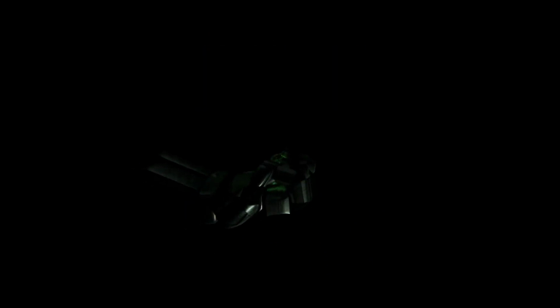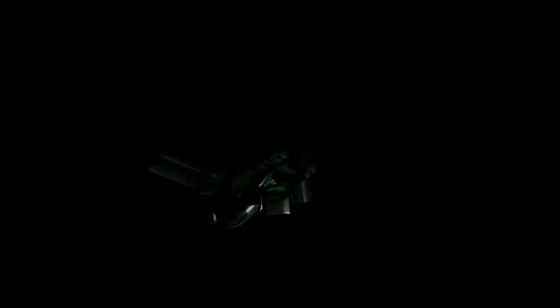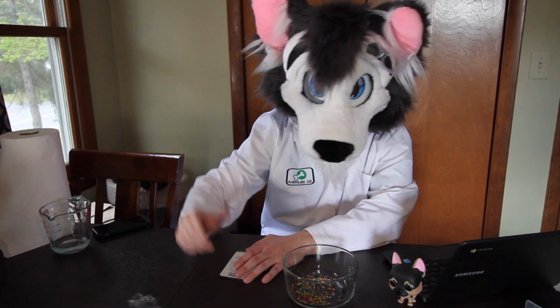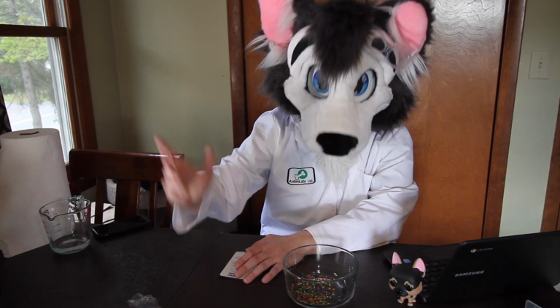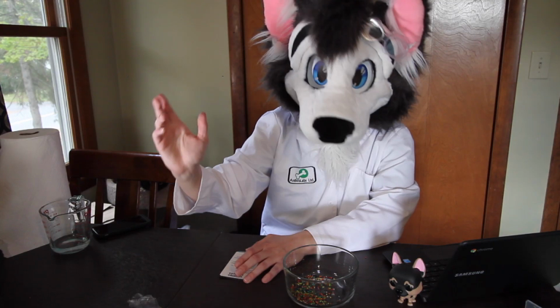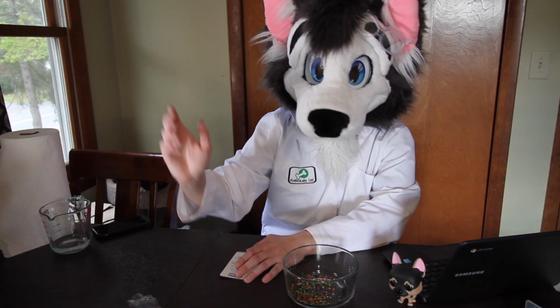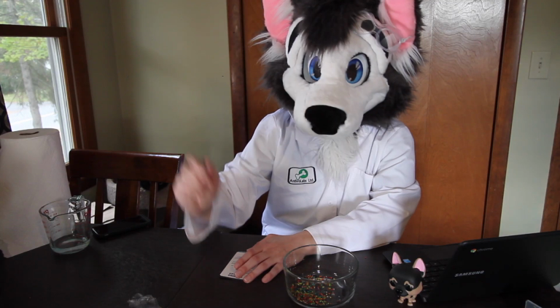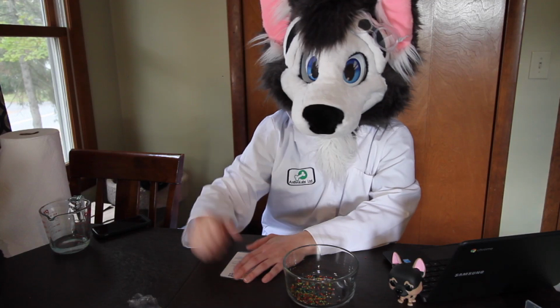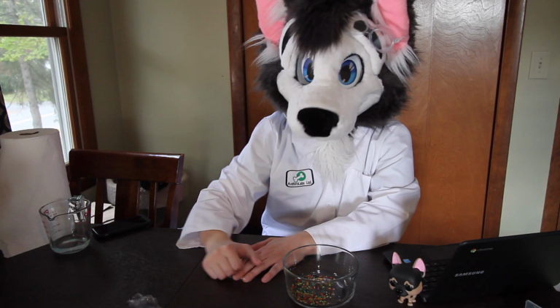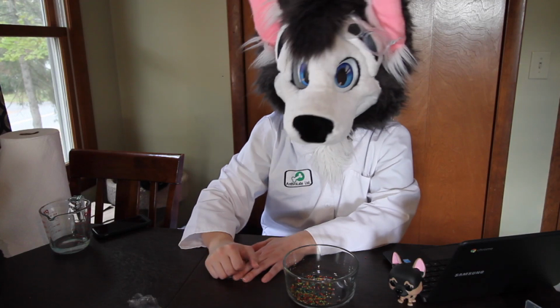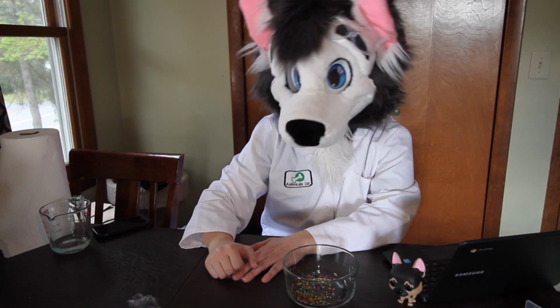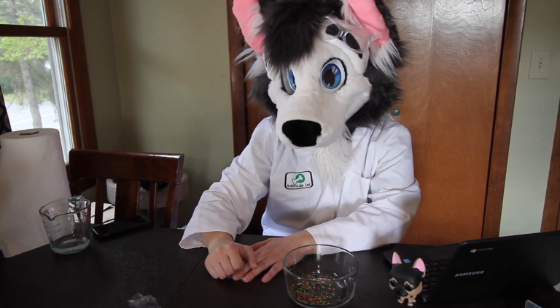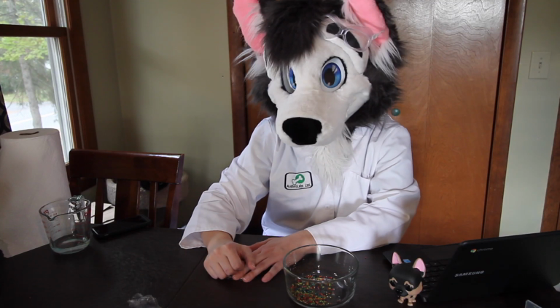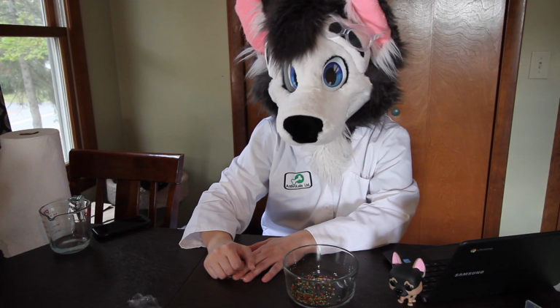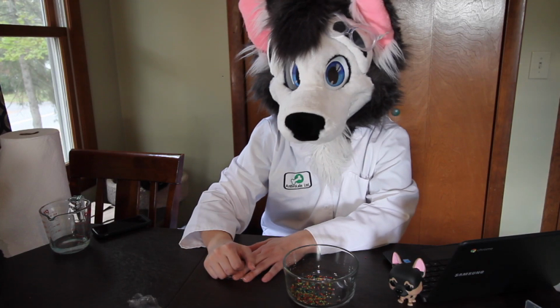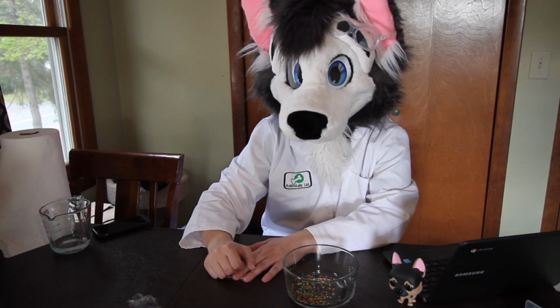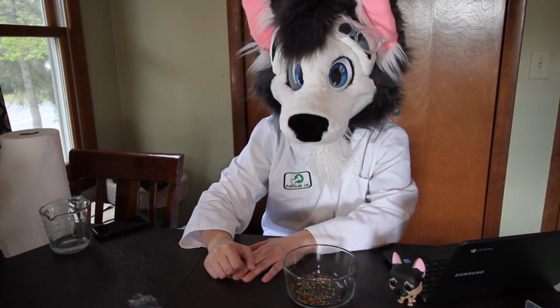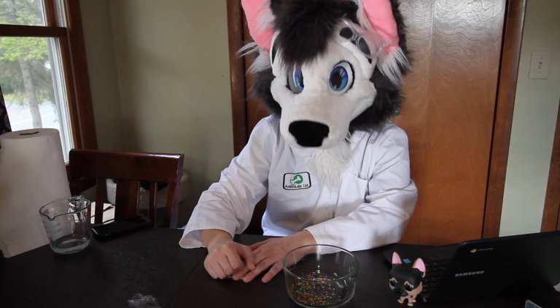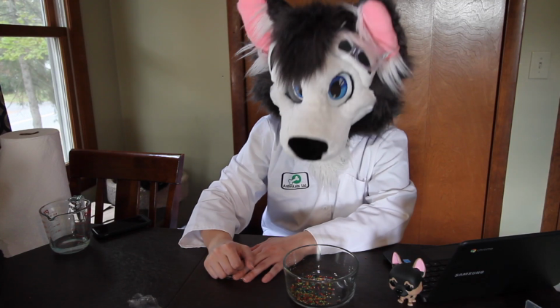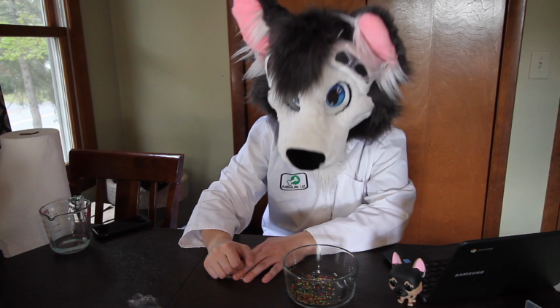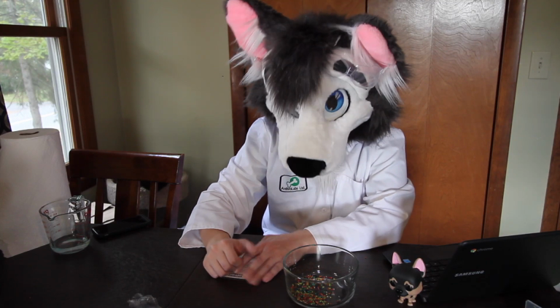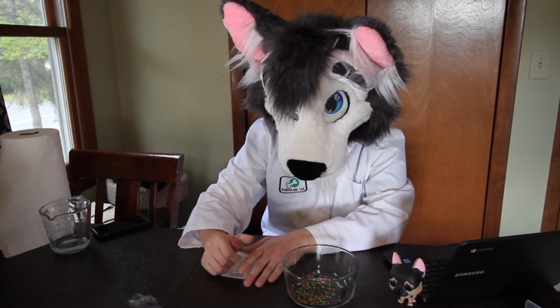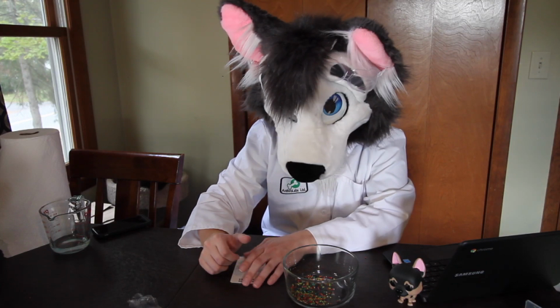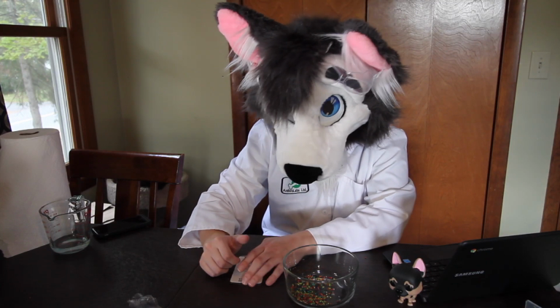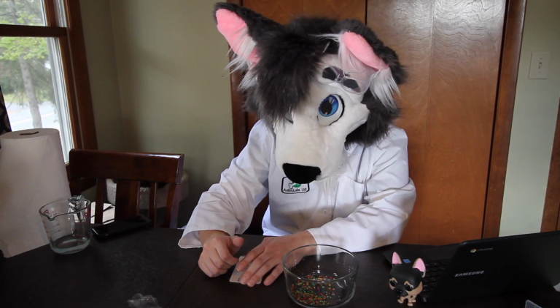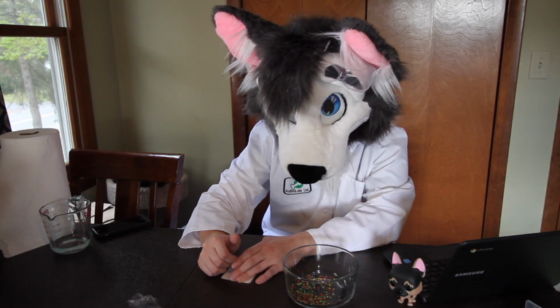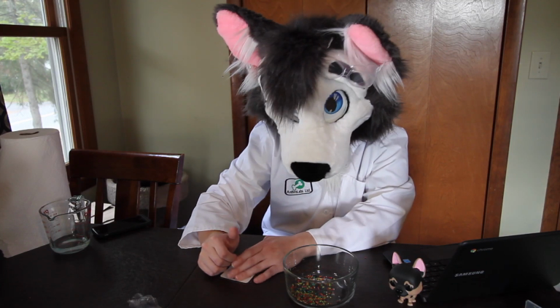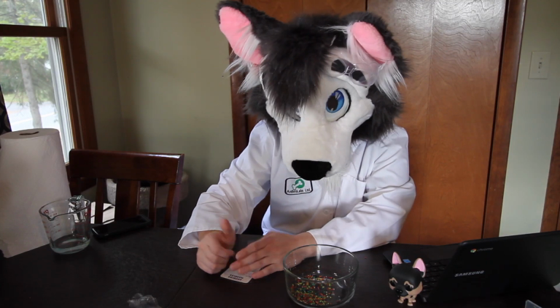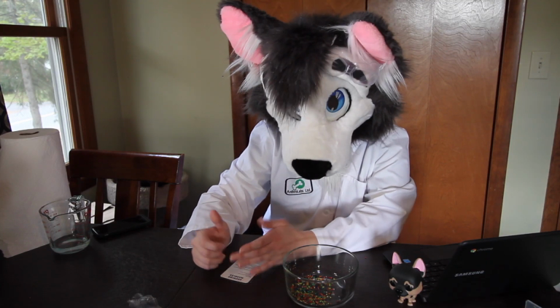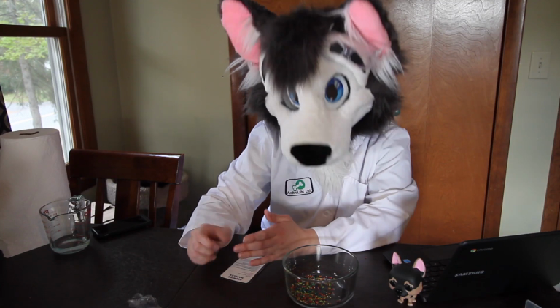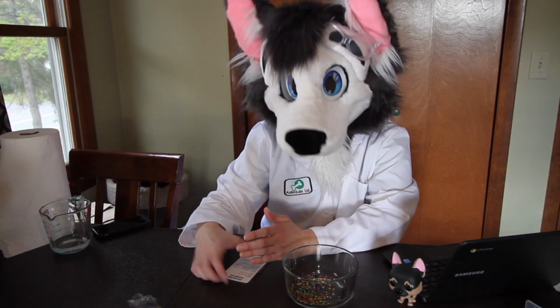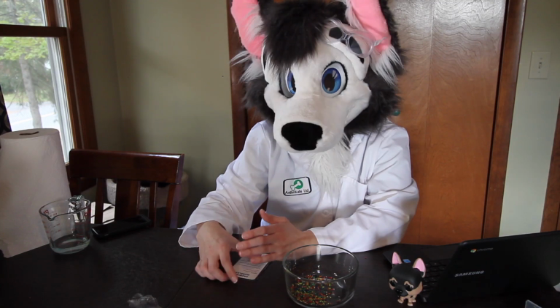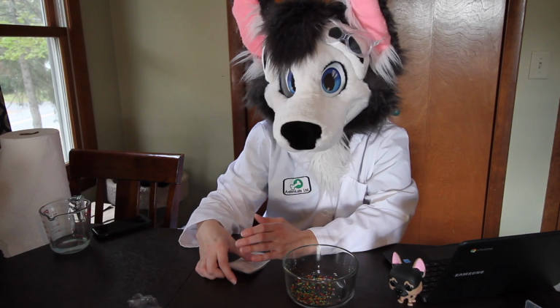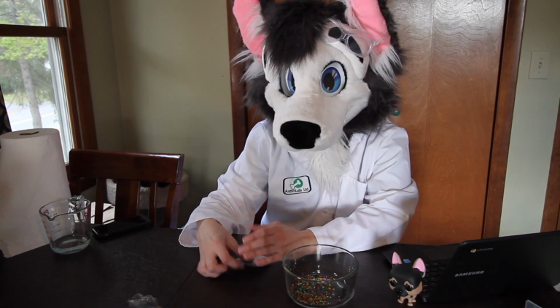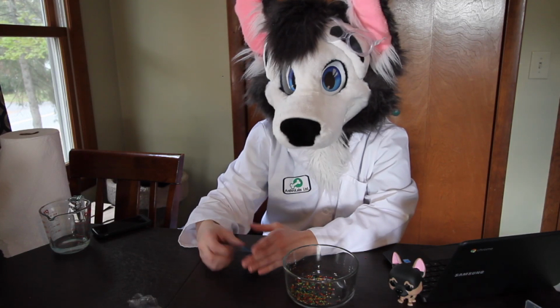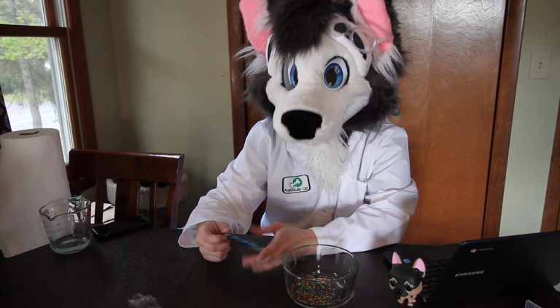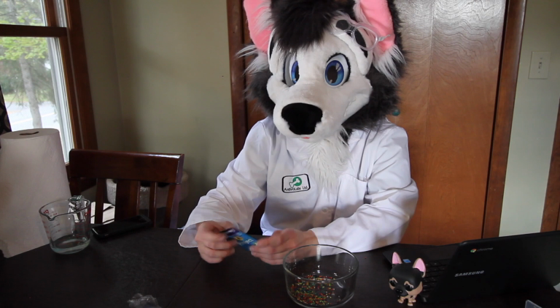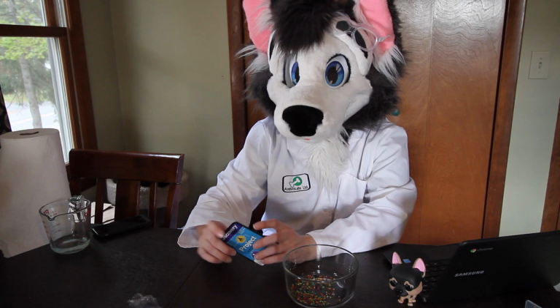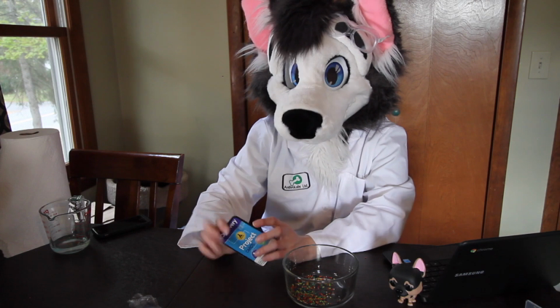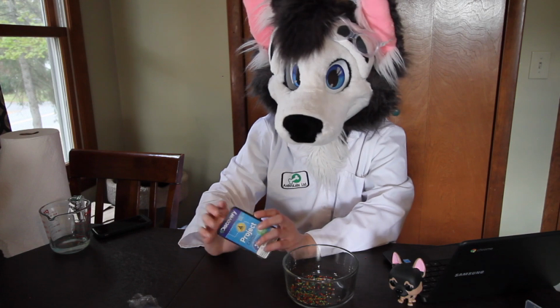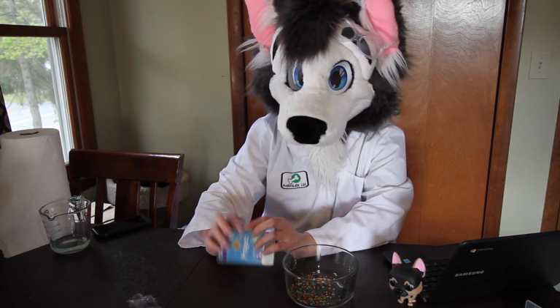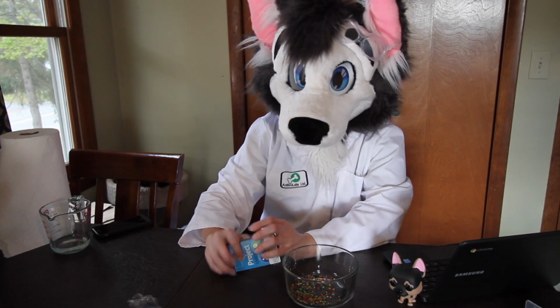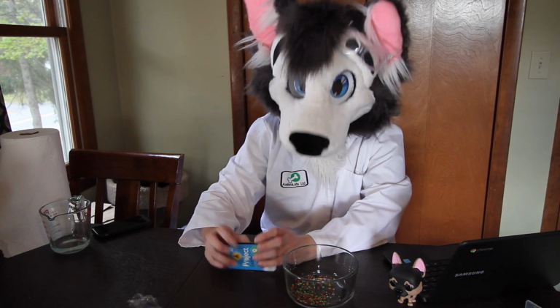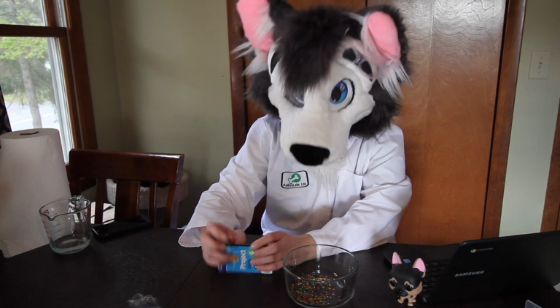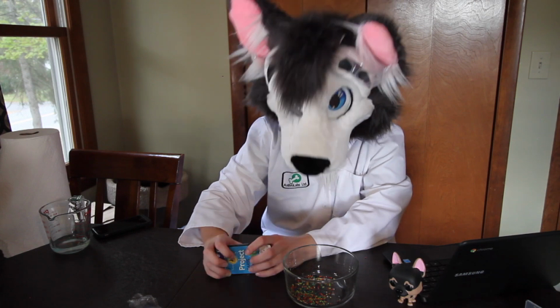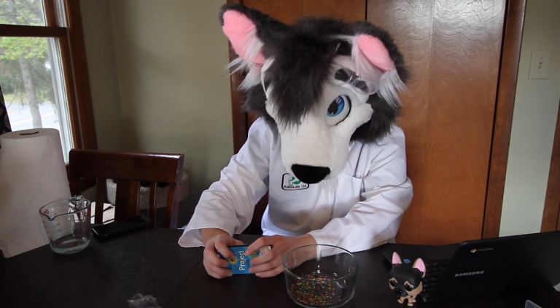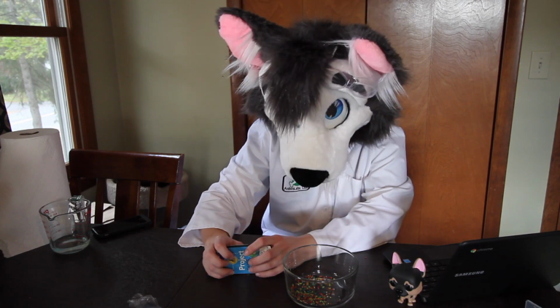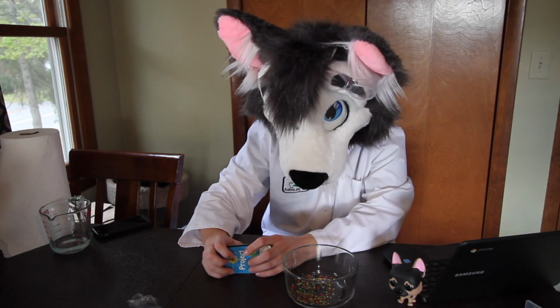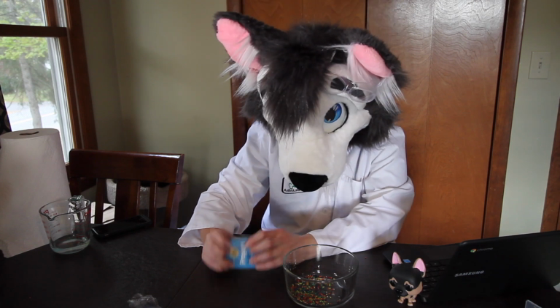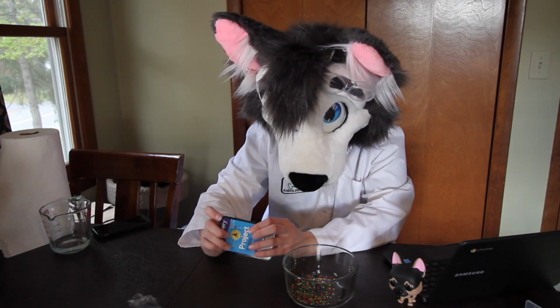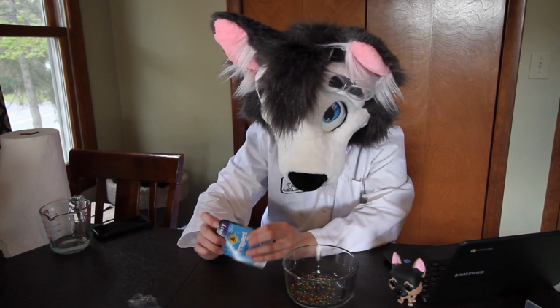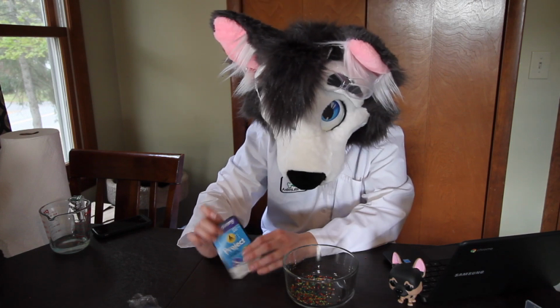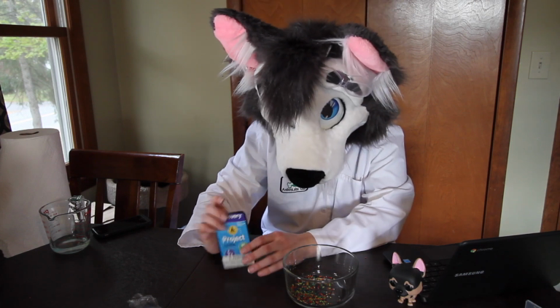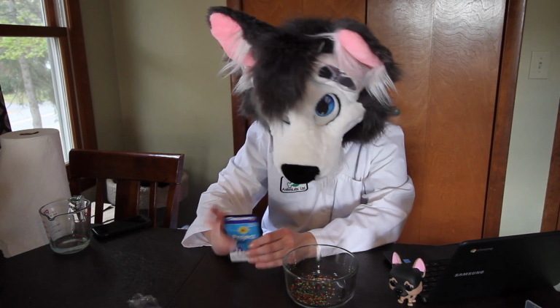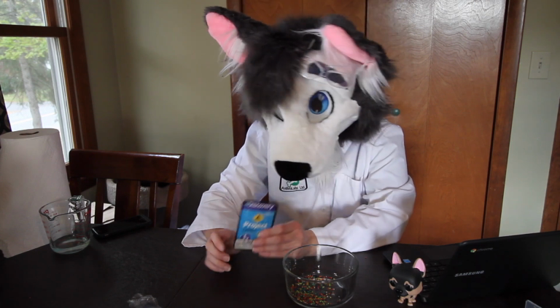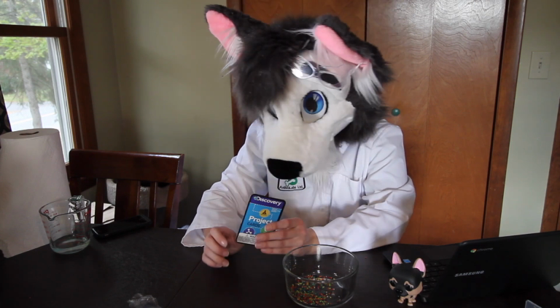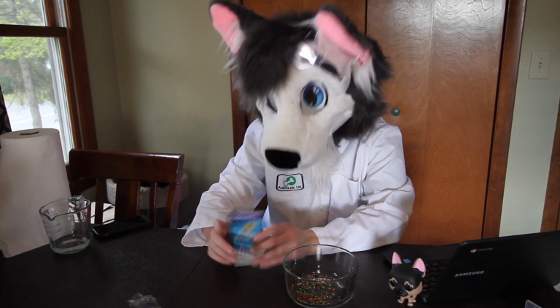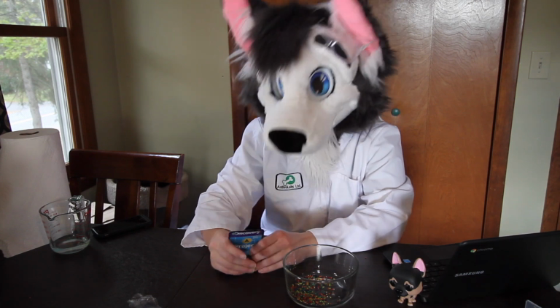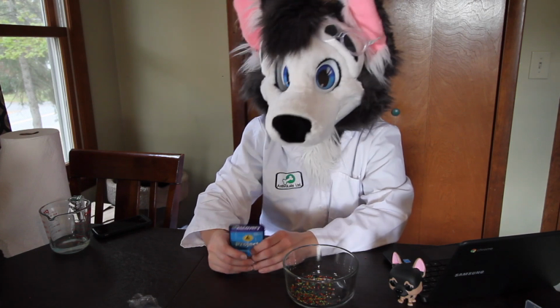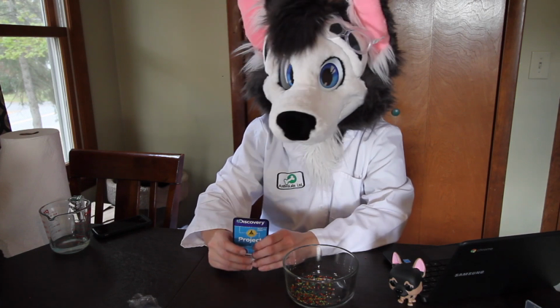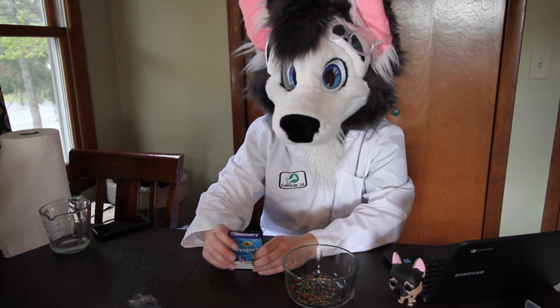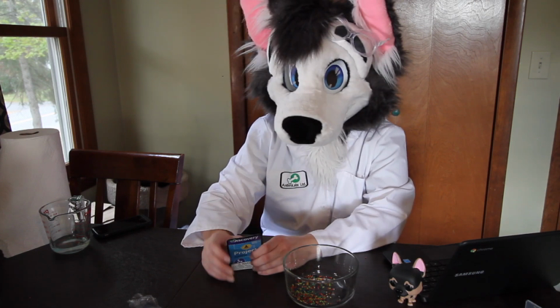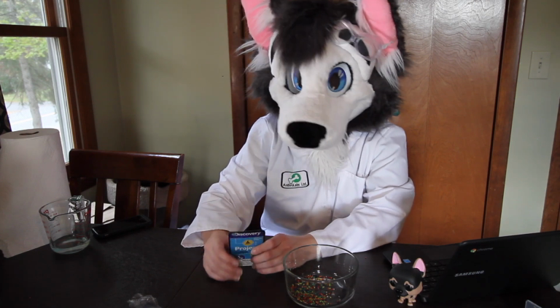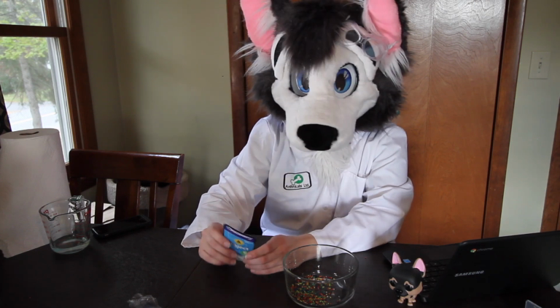Hi everybody, my name is Shane and today we're going to do another Shane Does STEM episode. This time we're going to grow marbles.